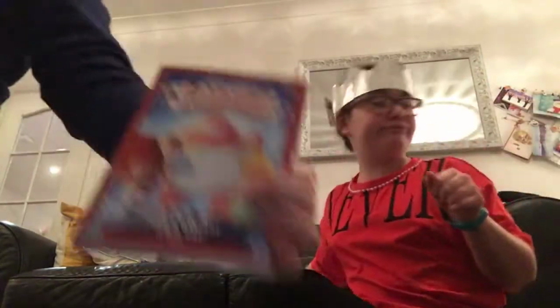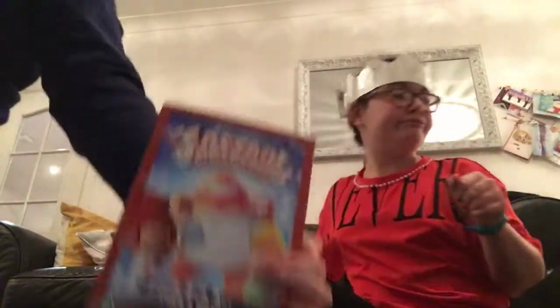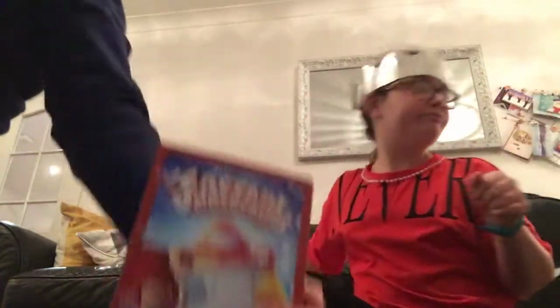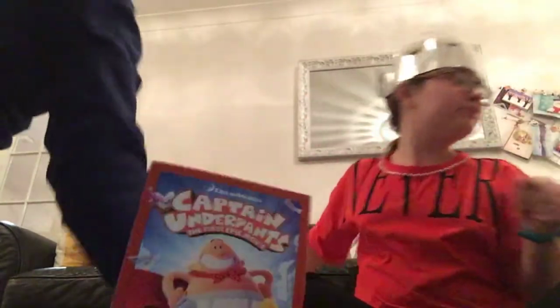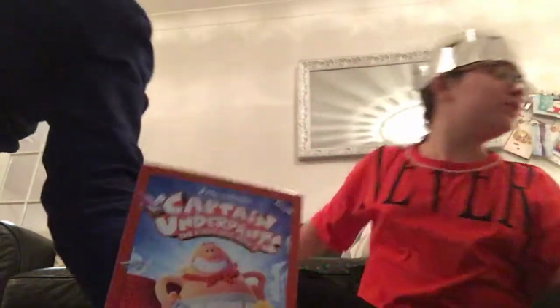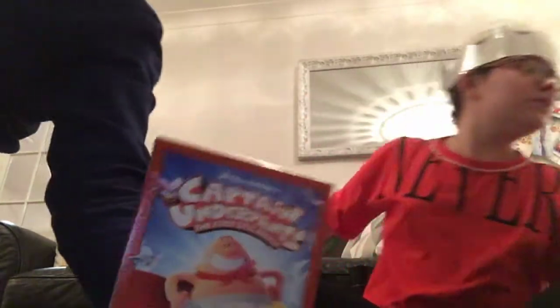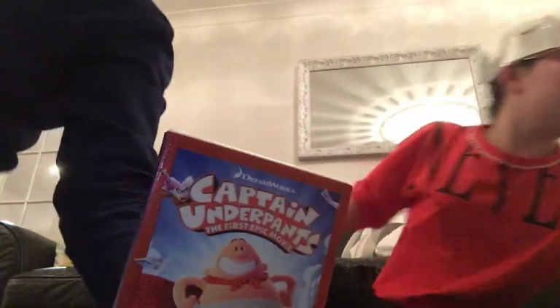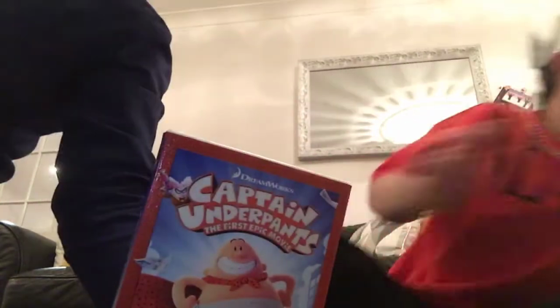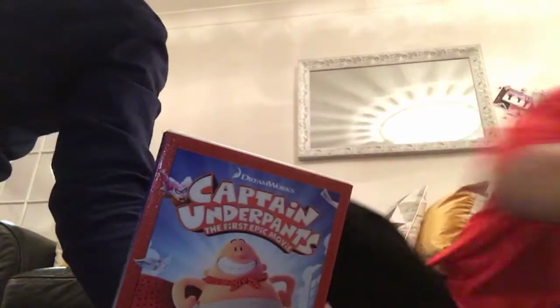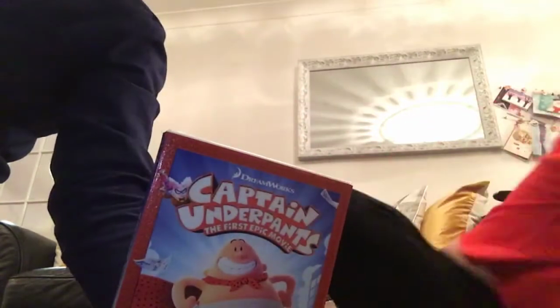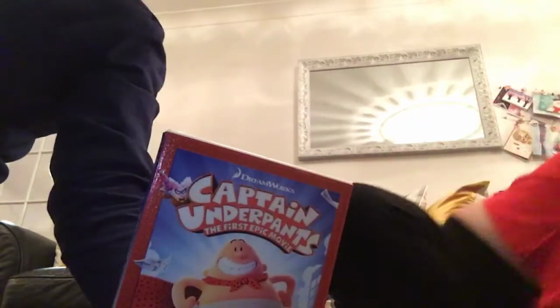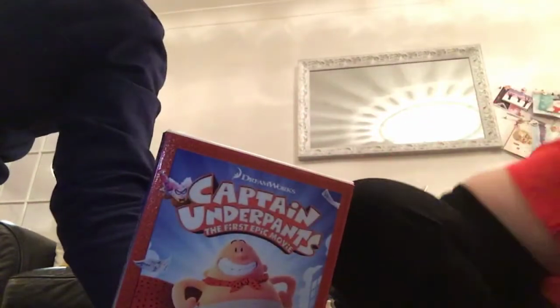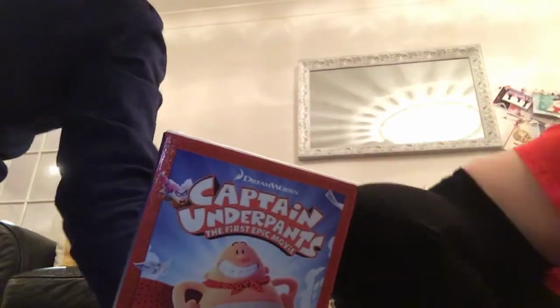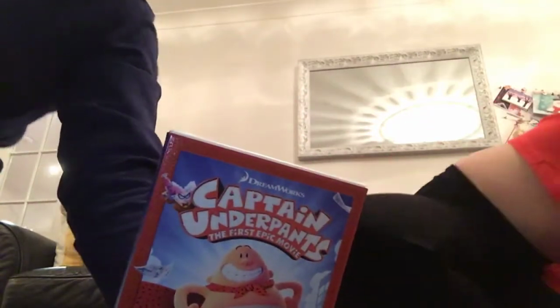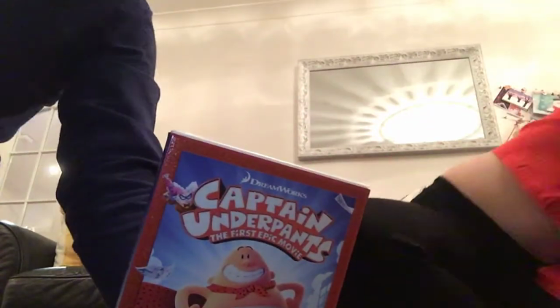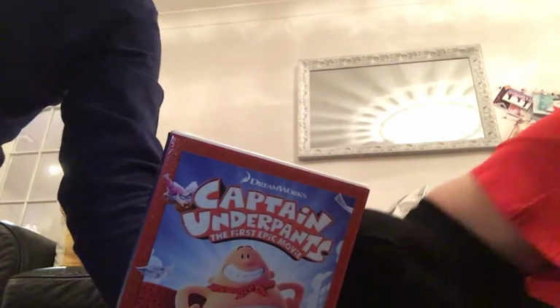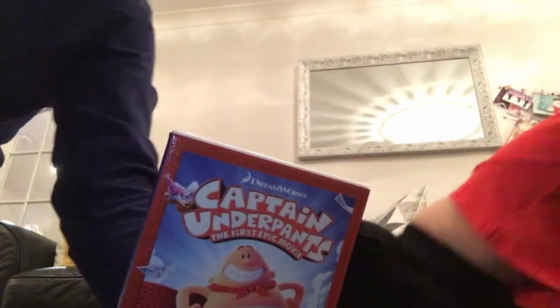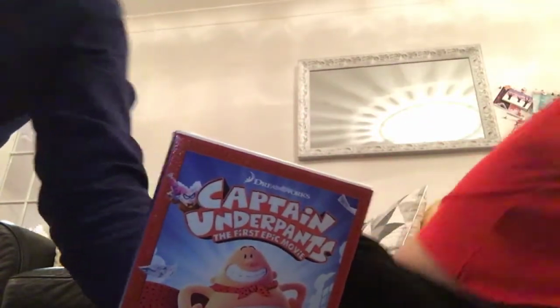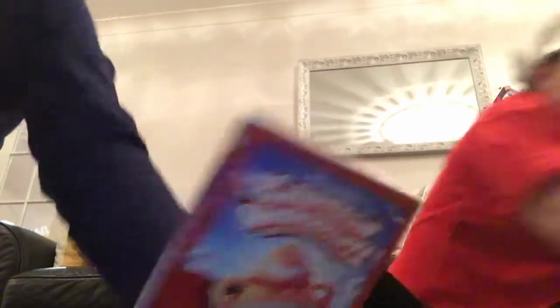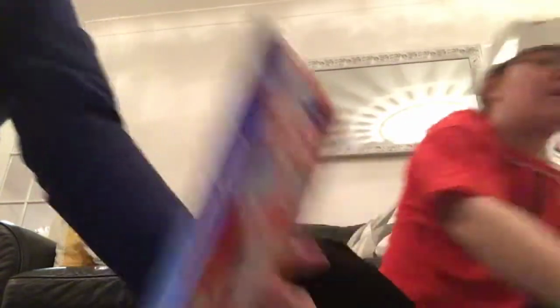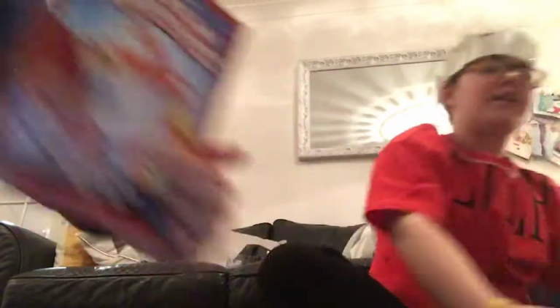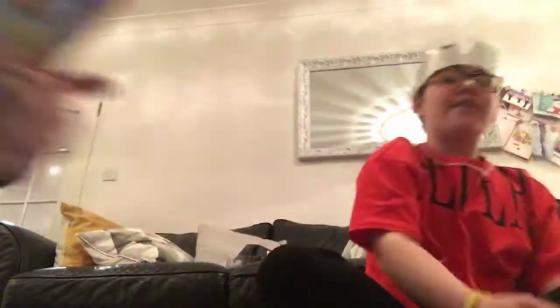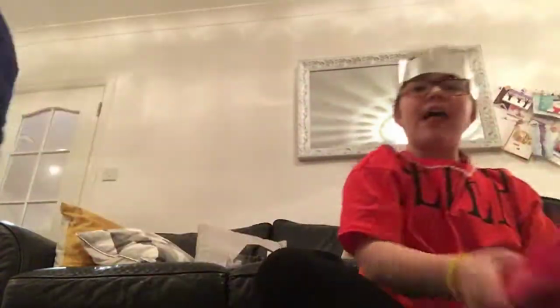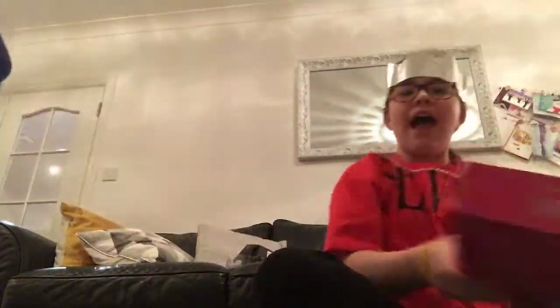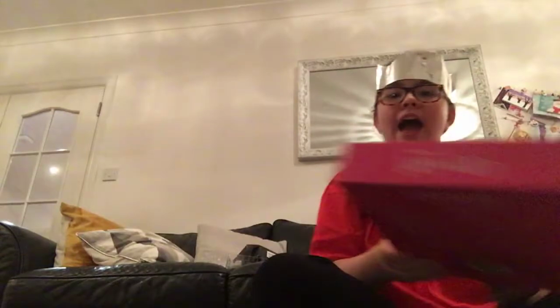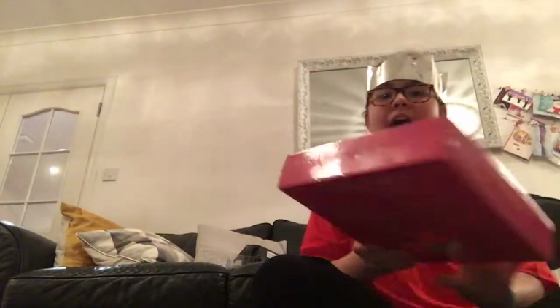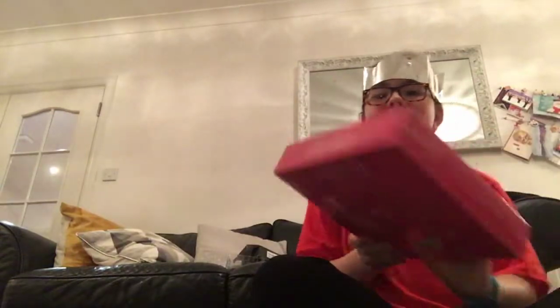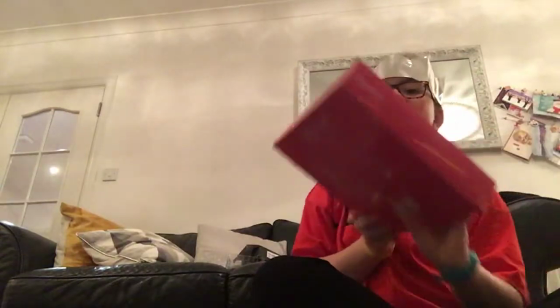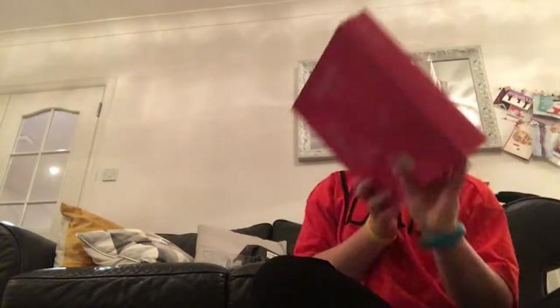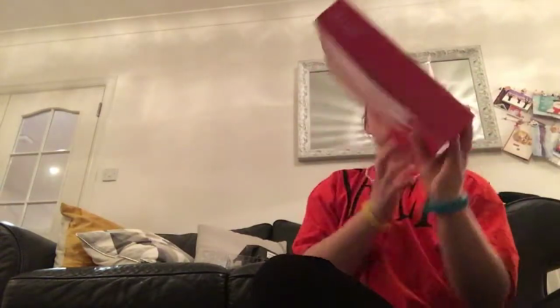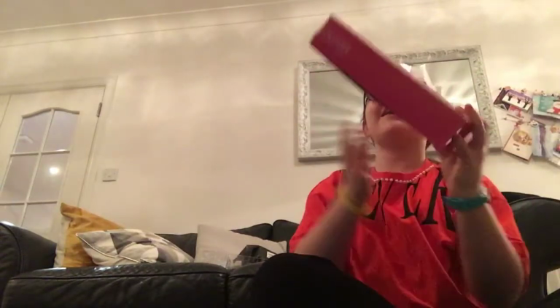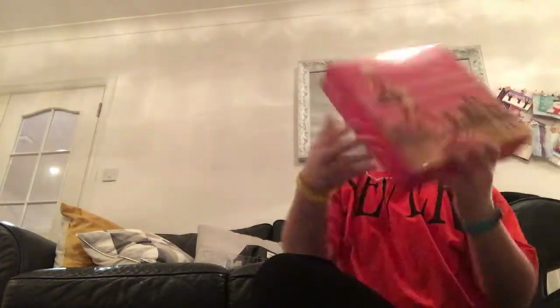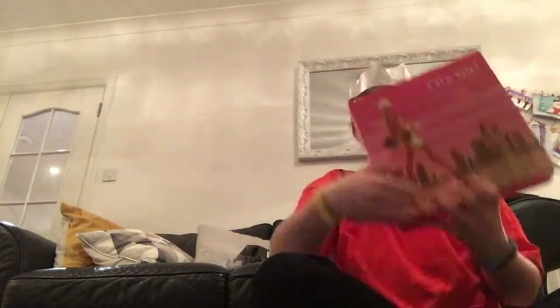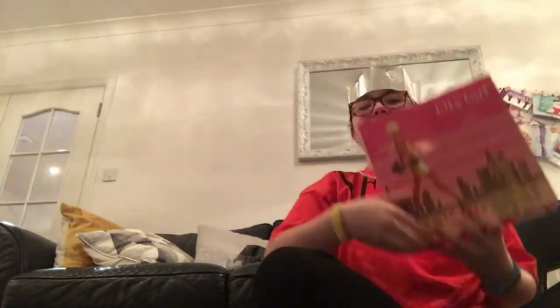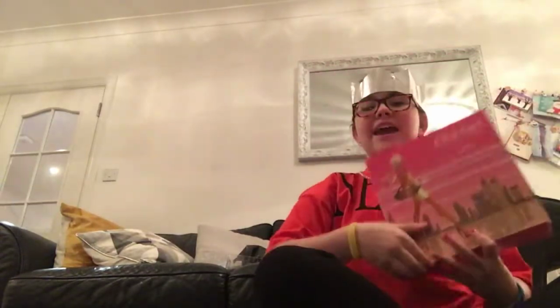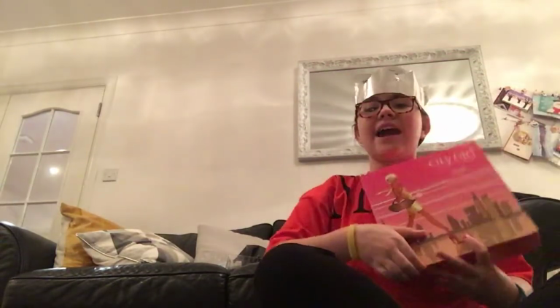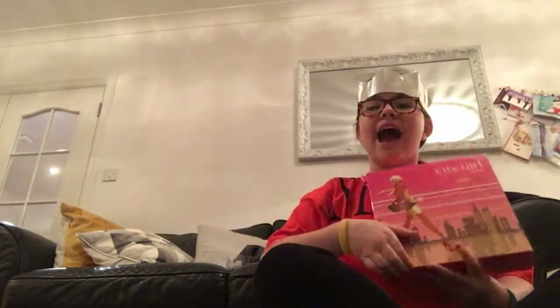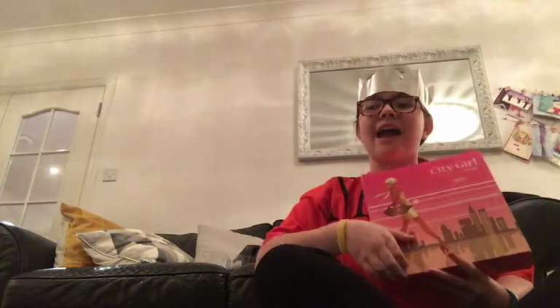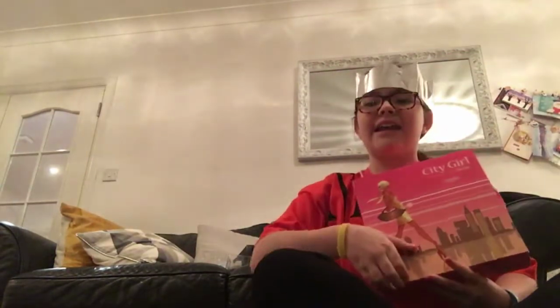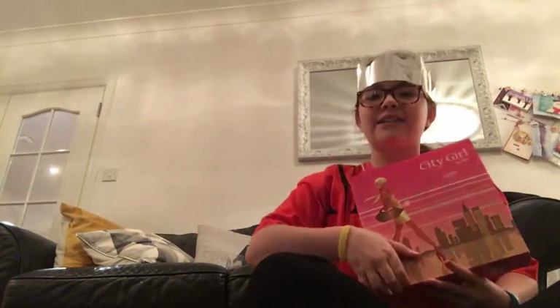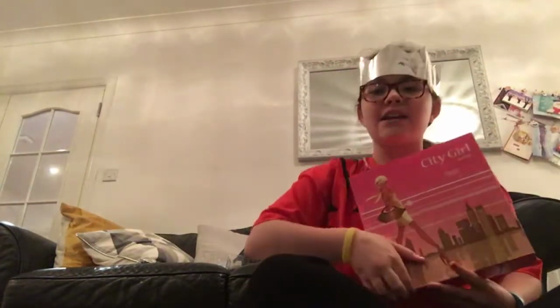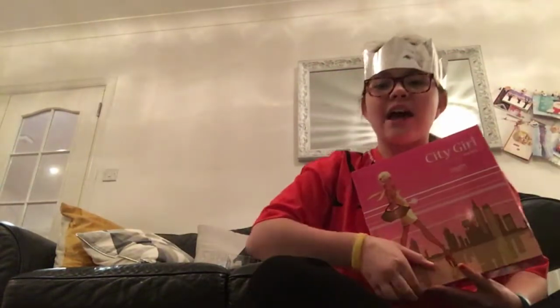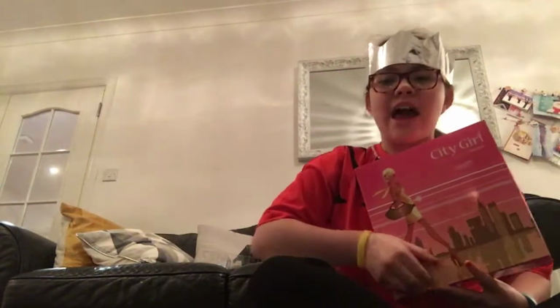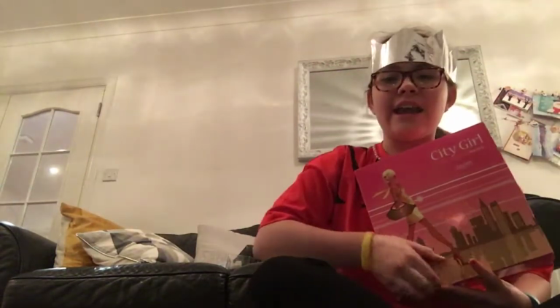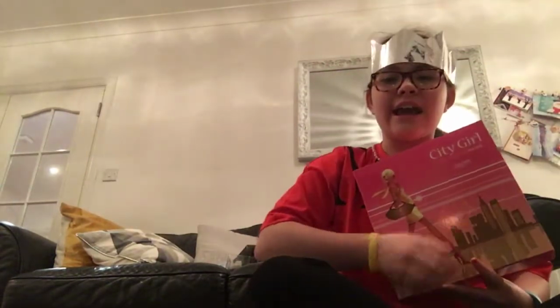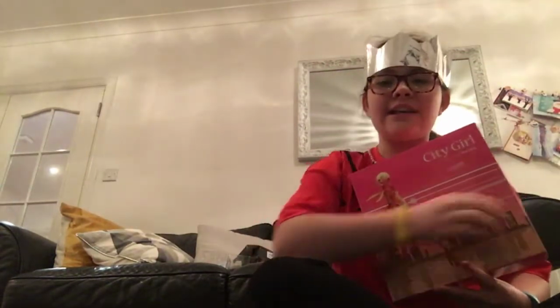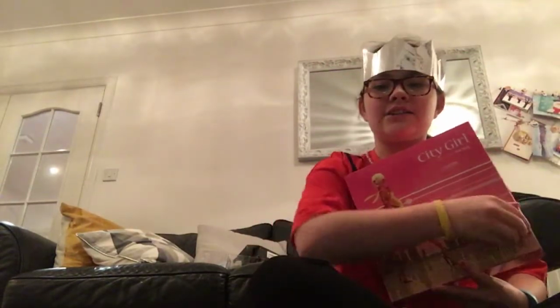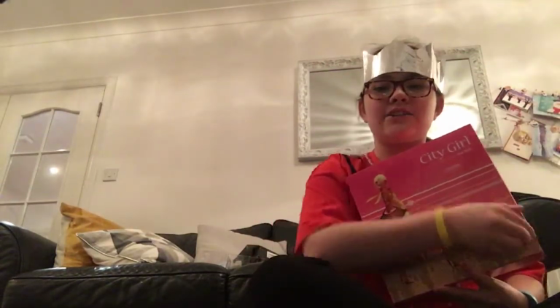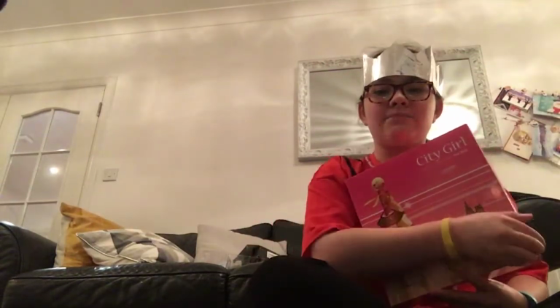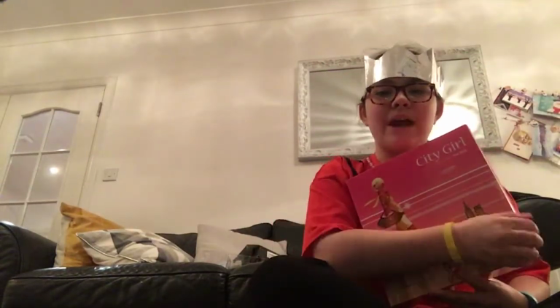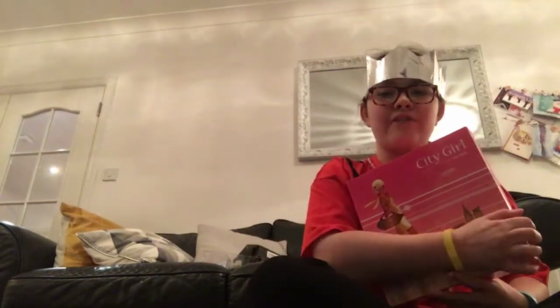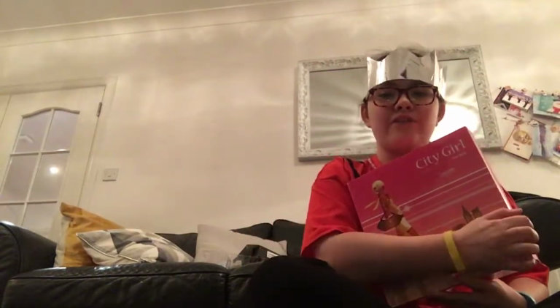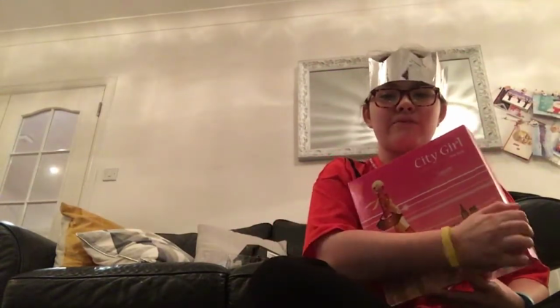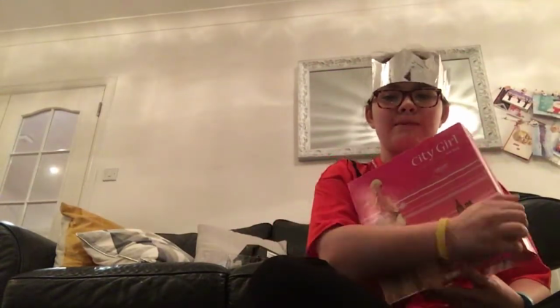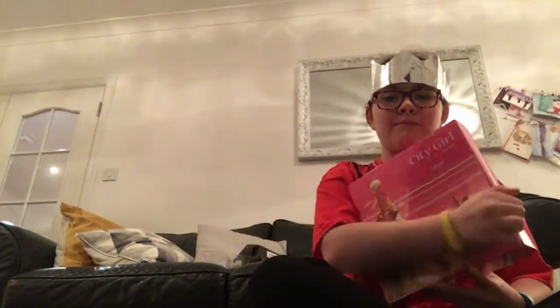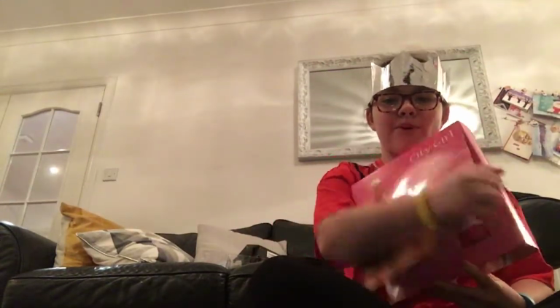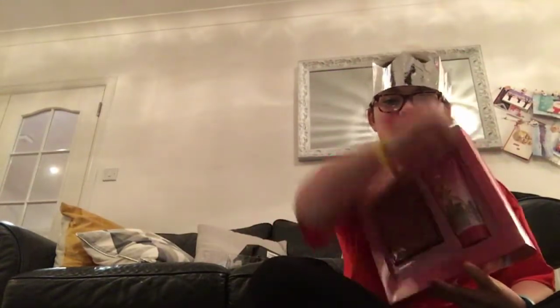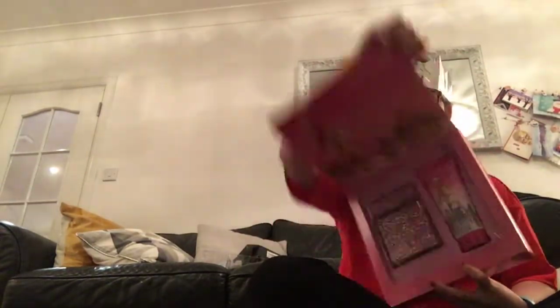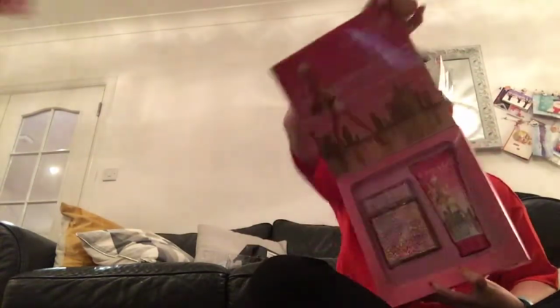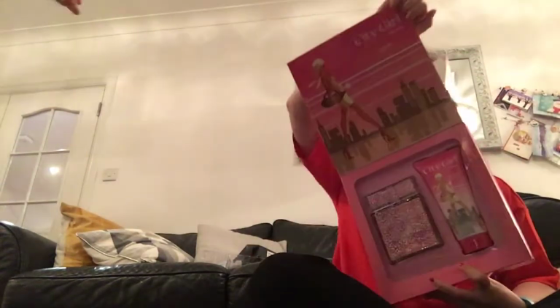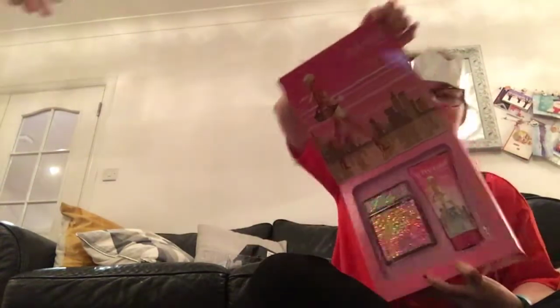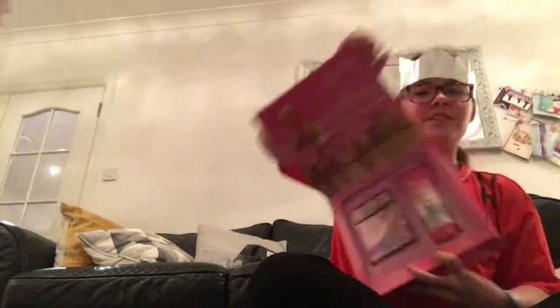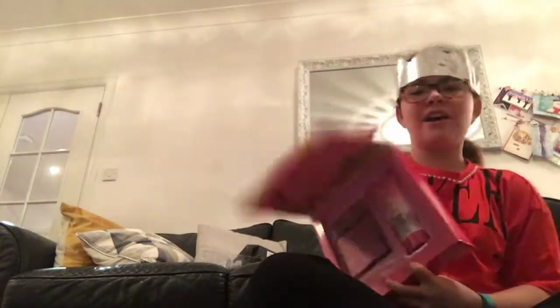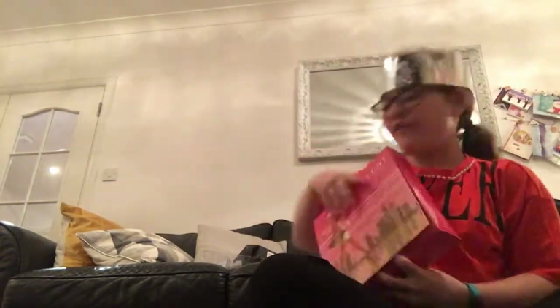I got Captain Underpants the movie. I also got a set with perfume, body wash, and stuff which I love.